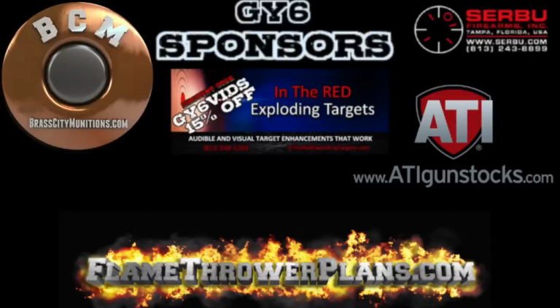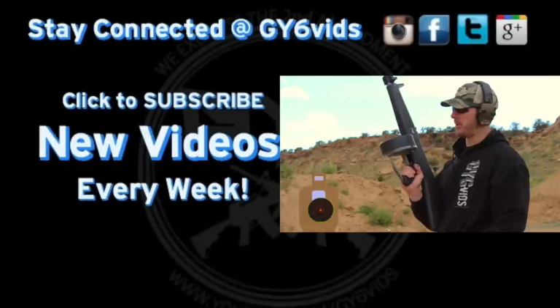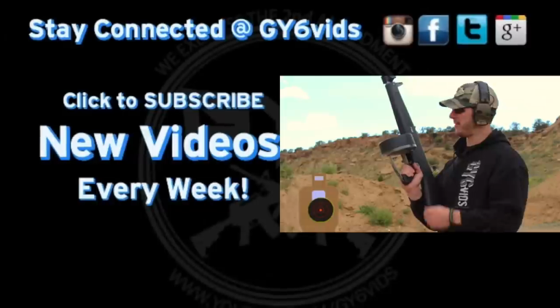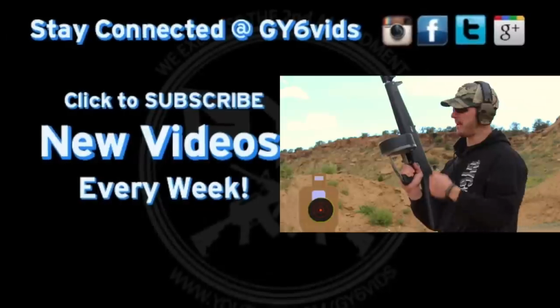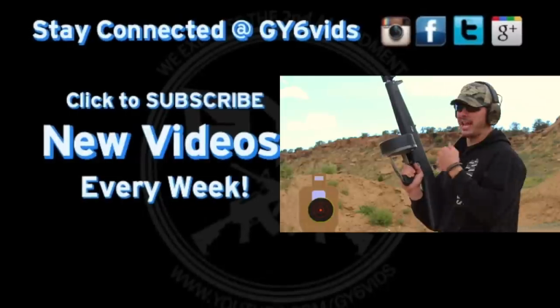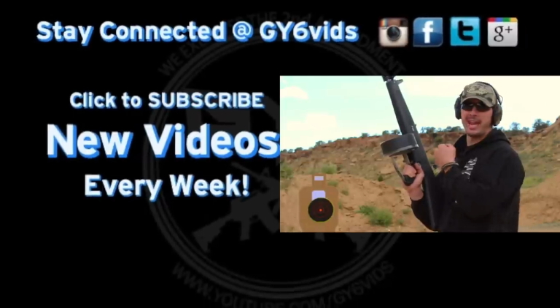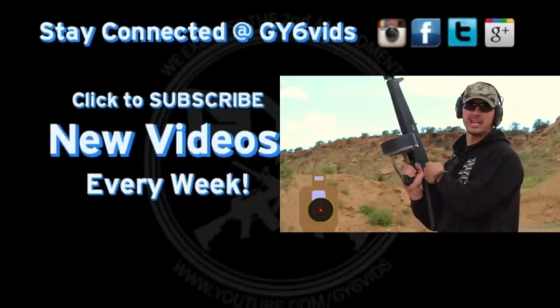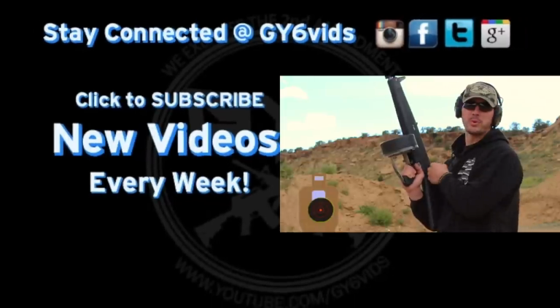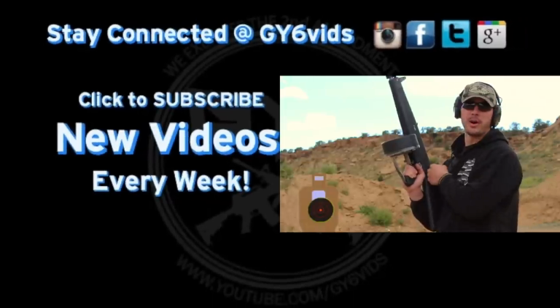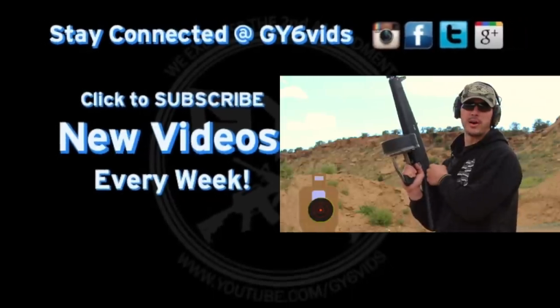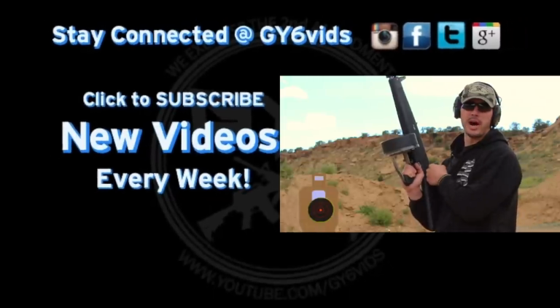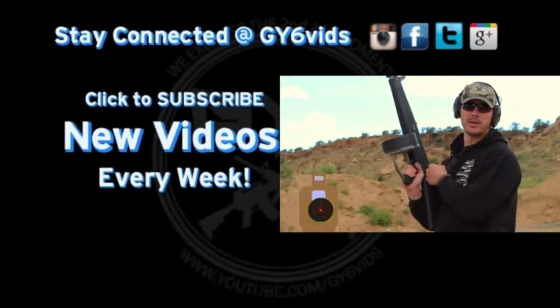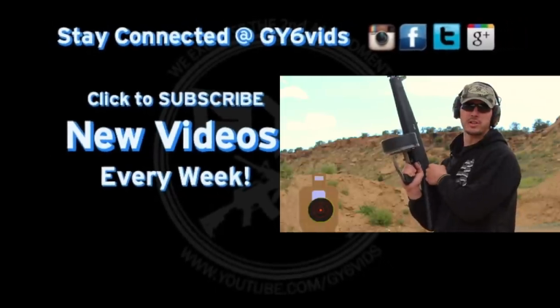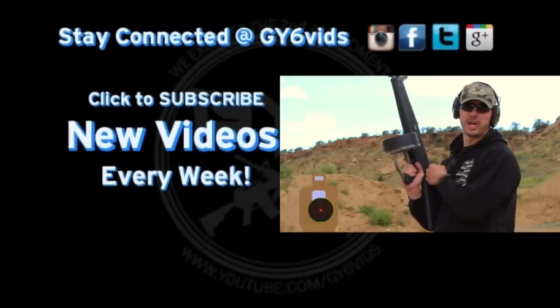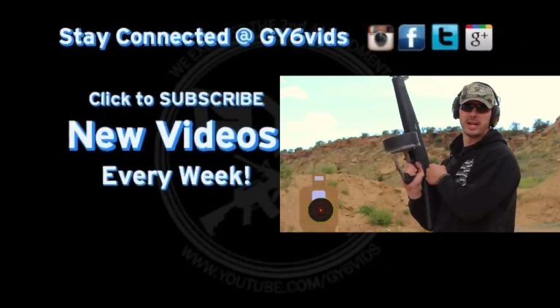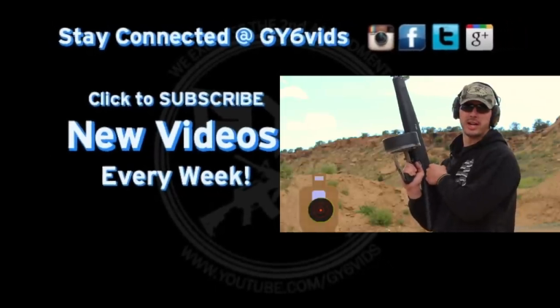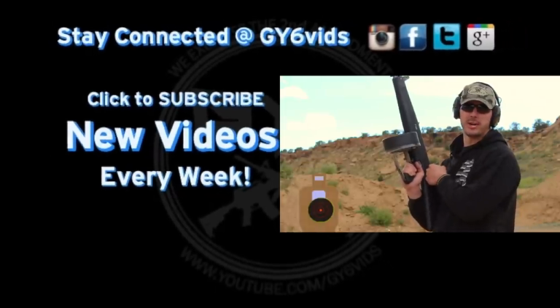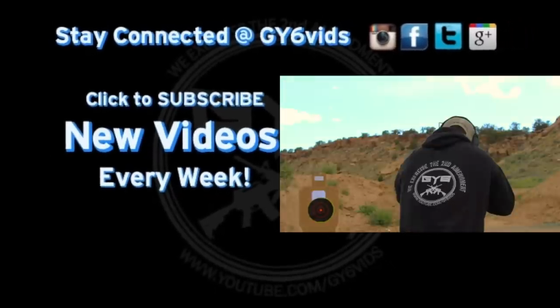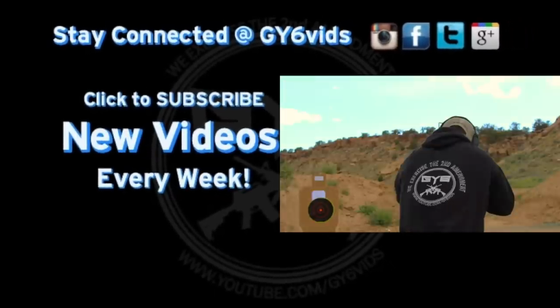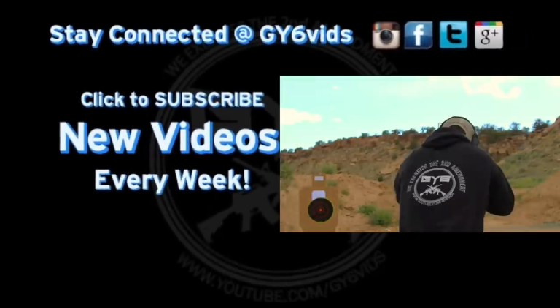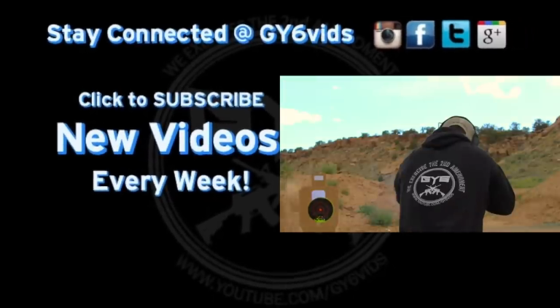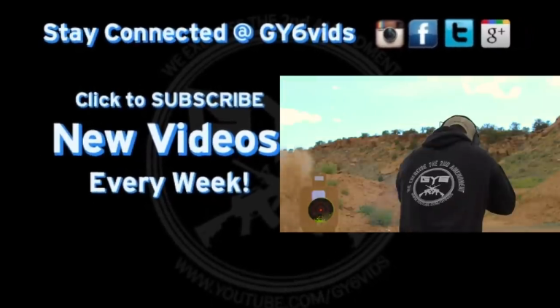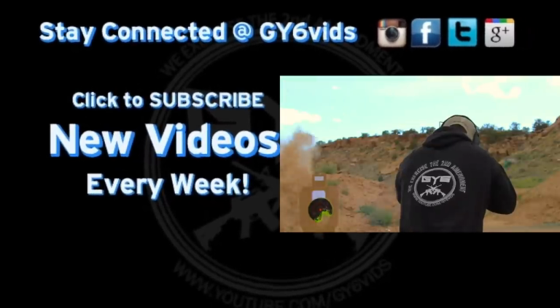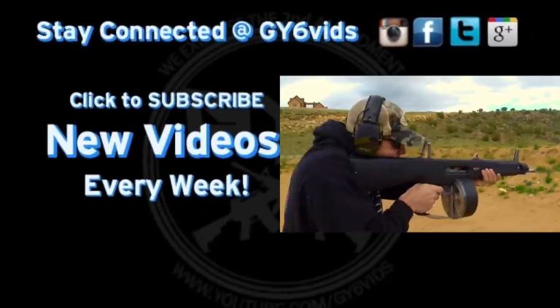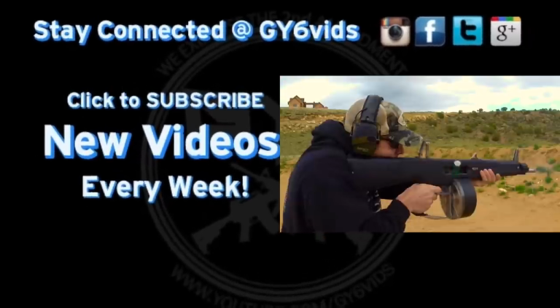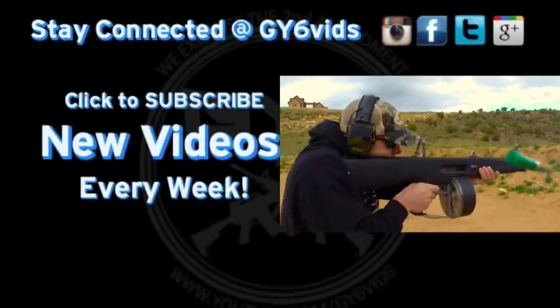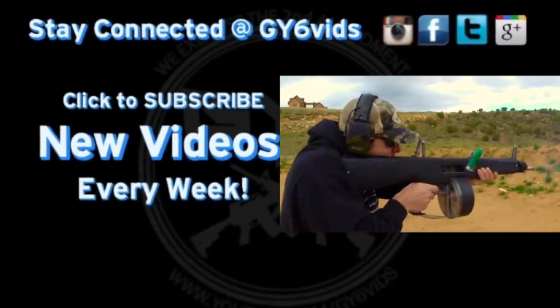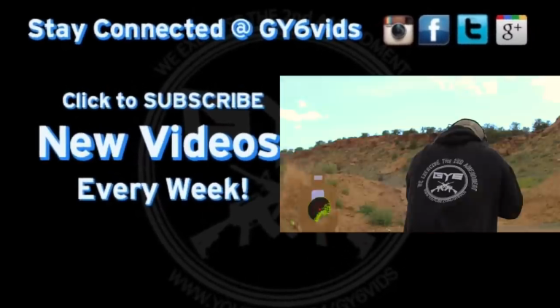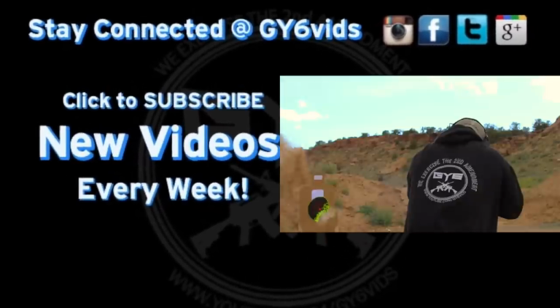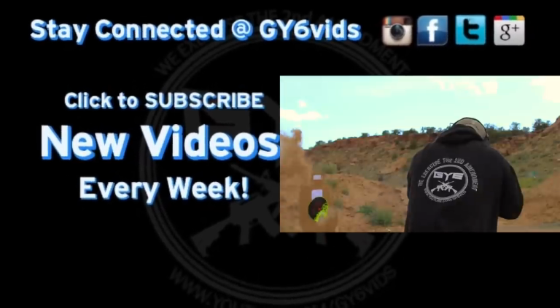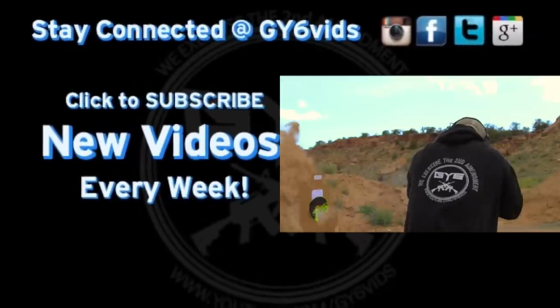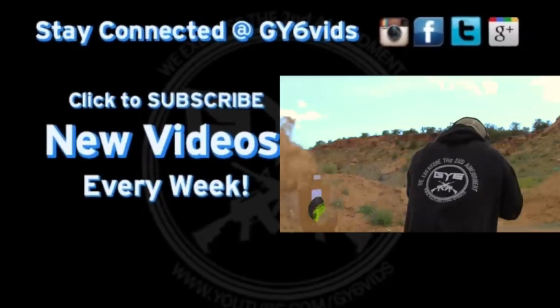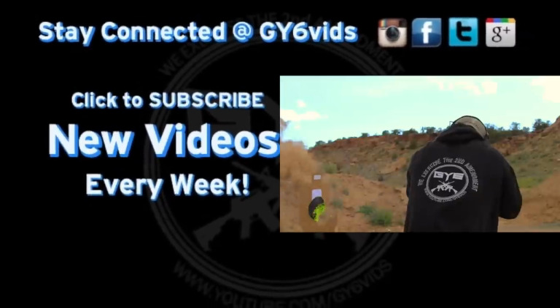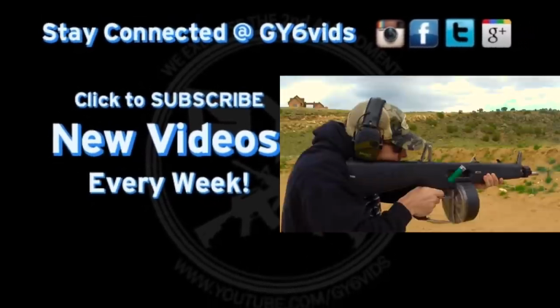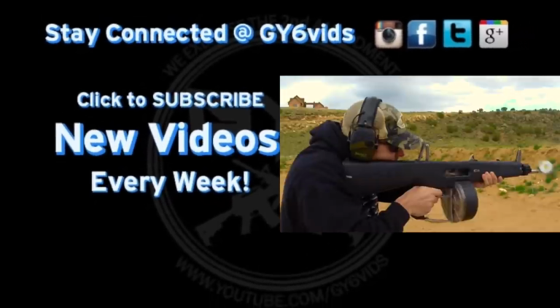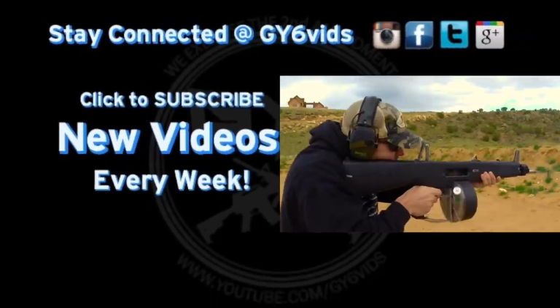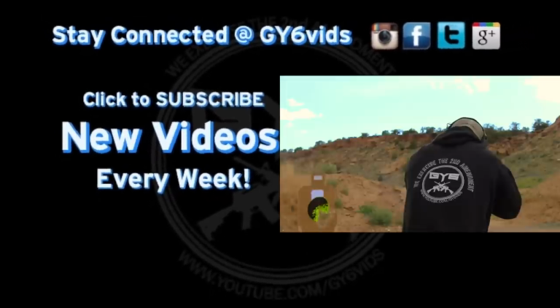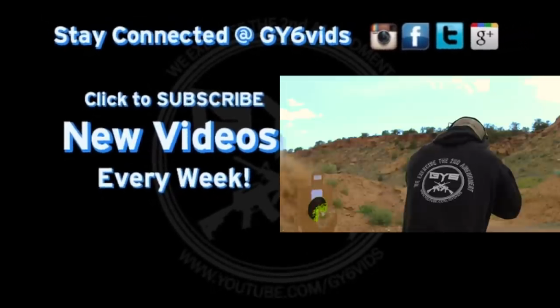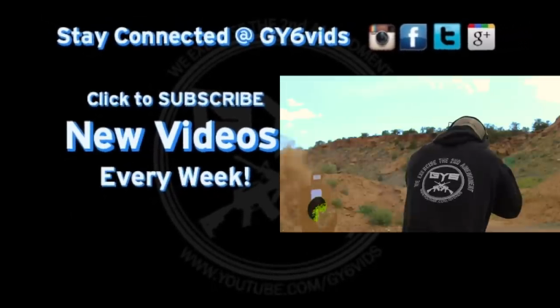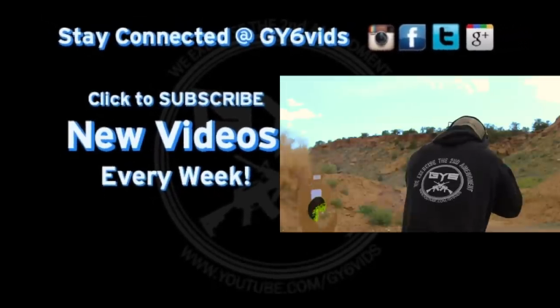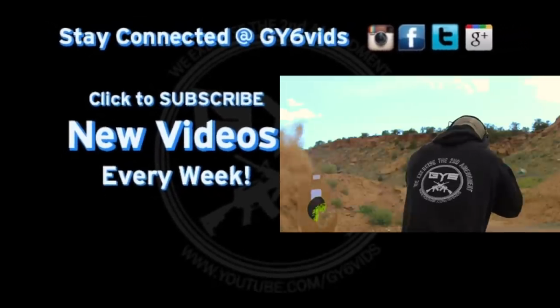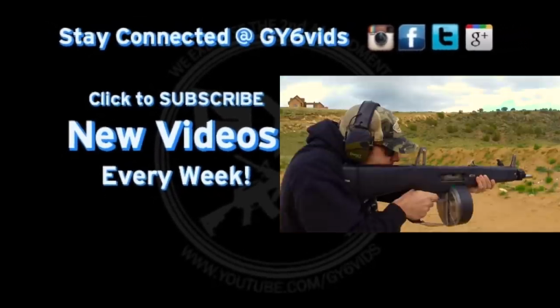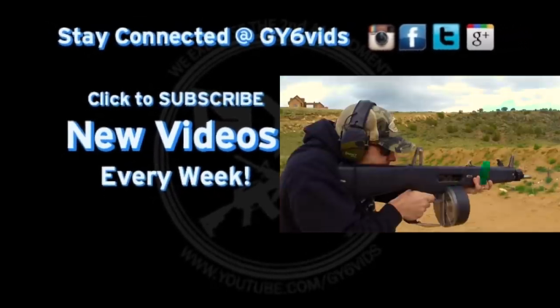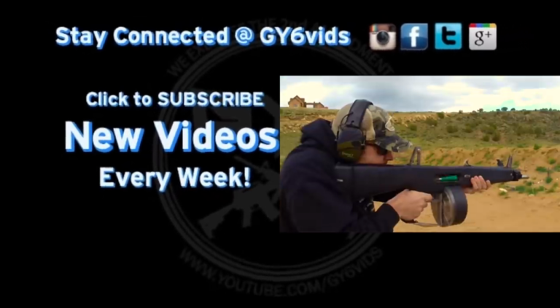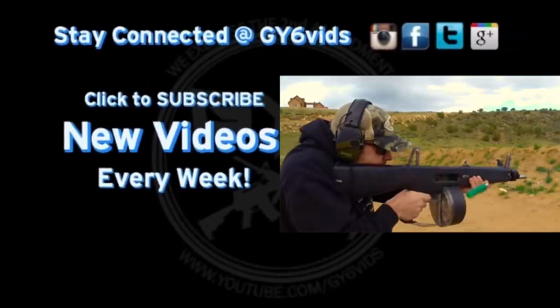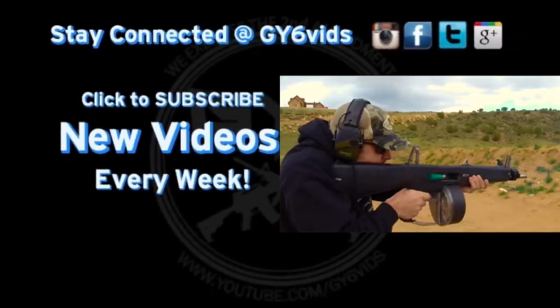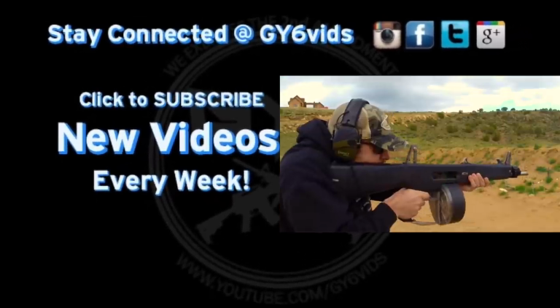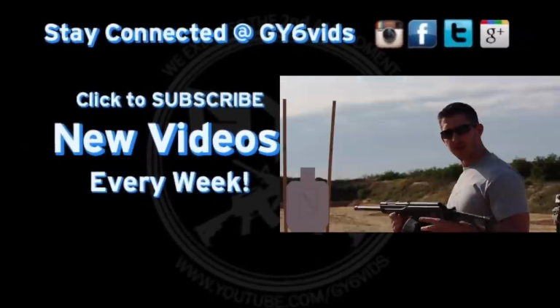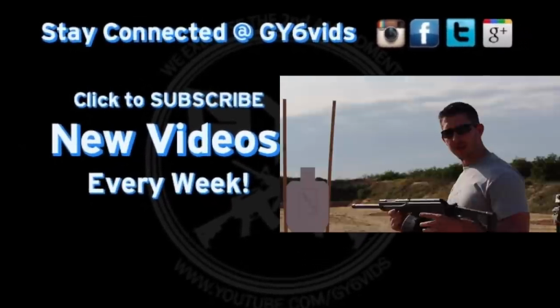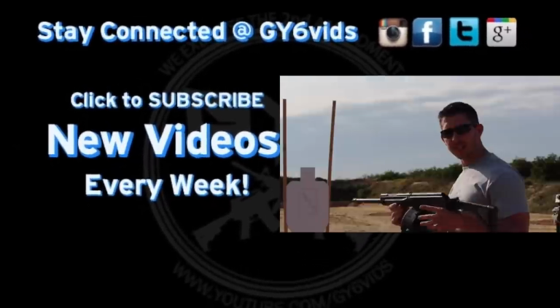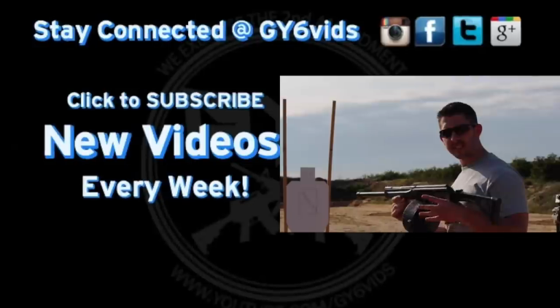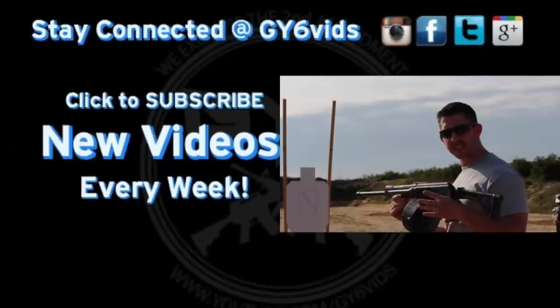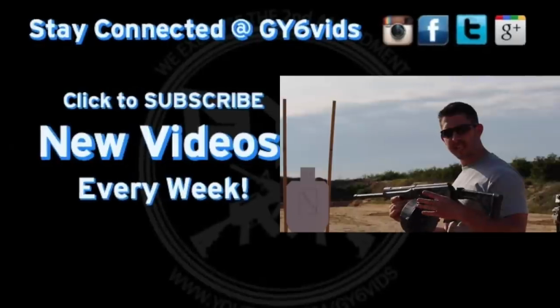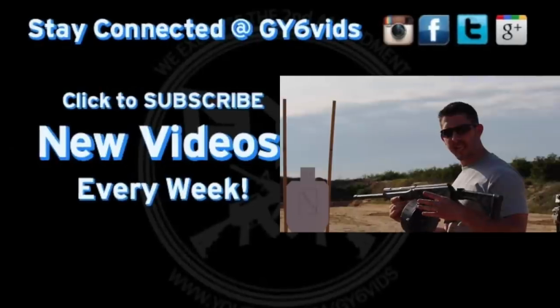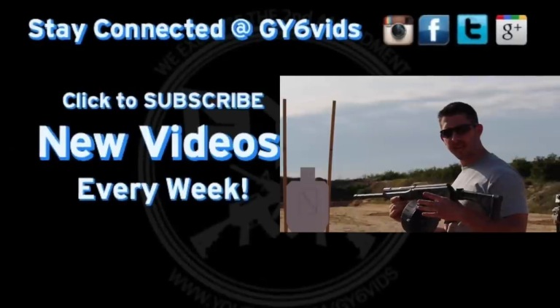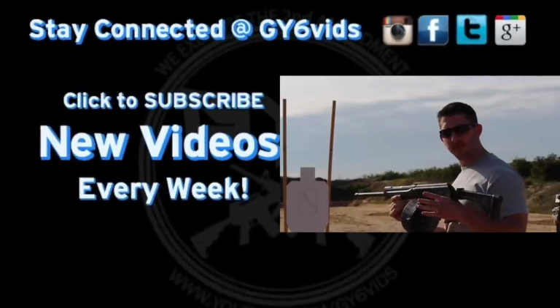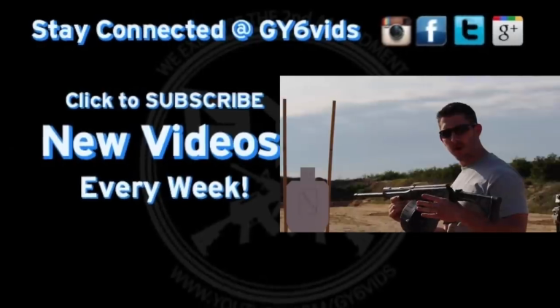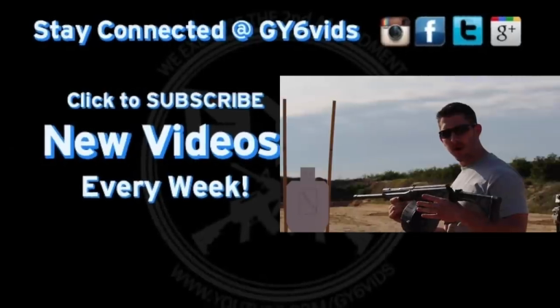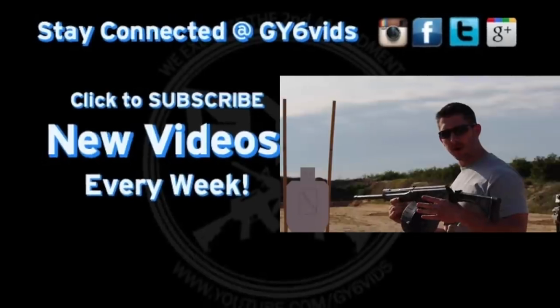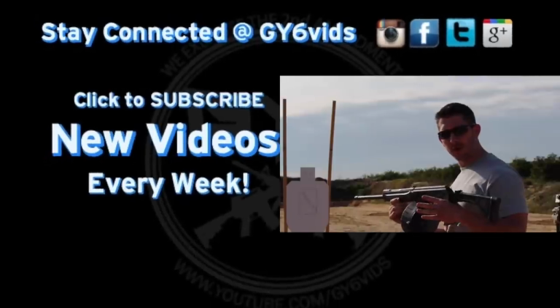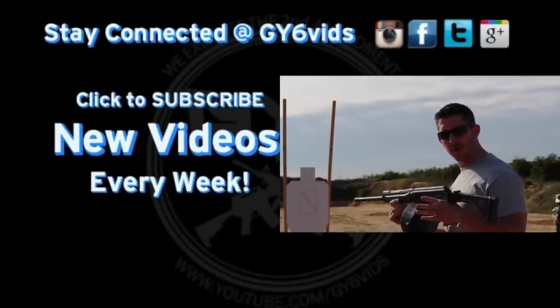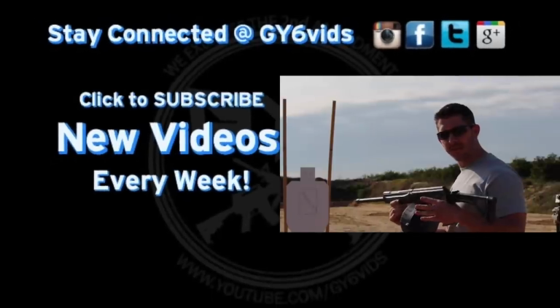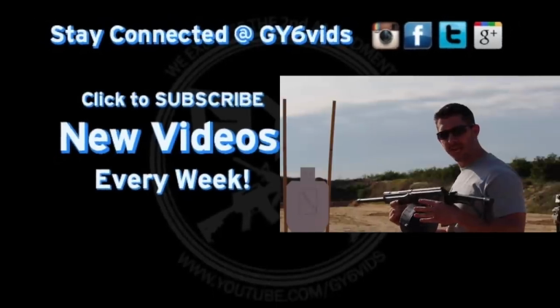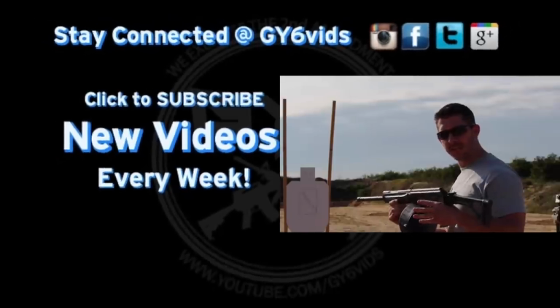We have the 8A12 auto shotgun. This is the Saiga full auto 12-gauge.